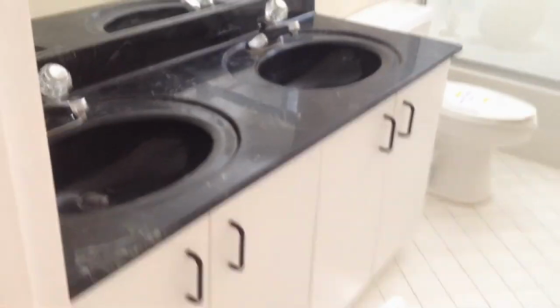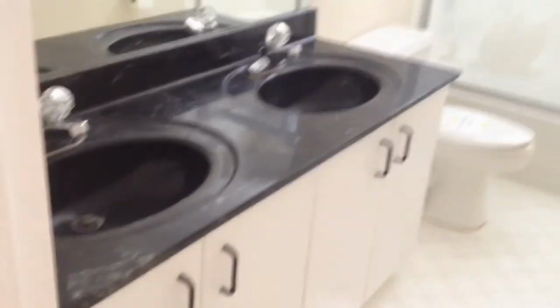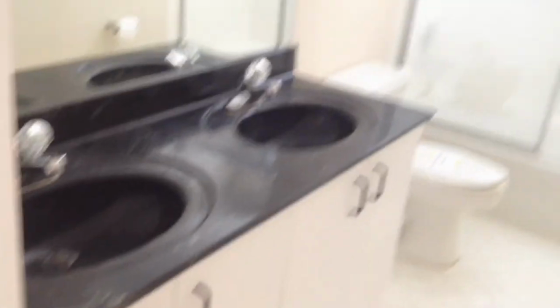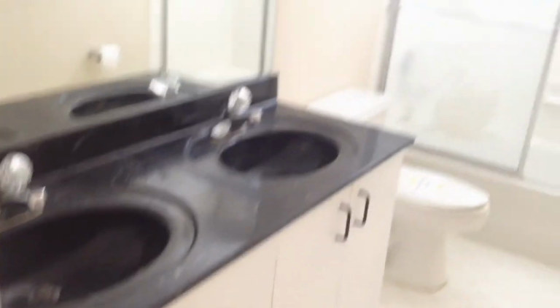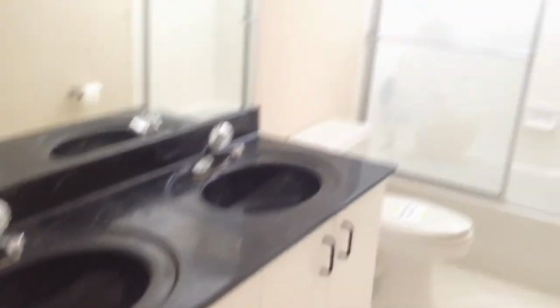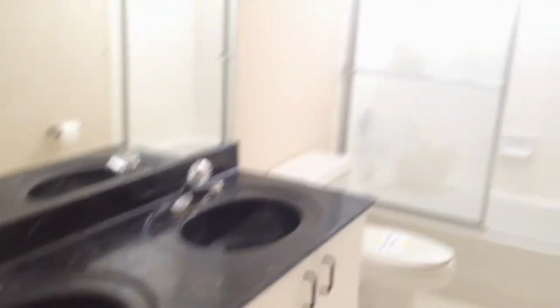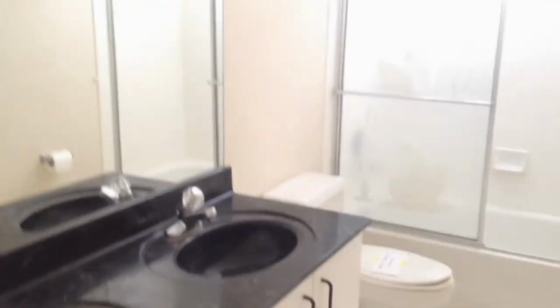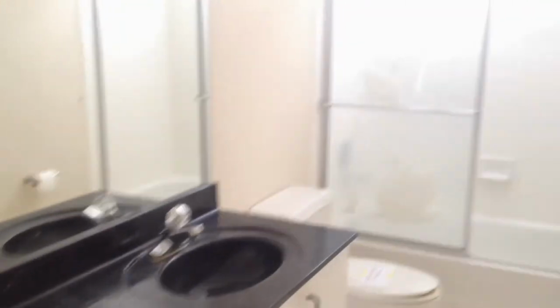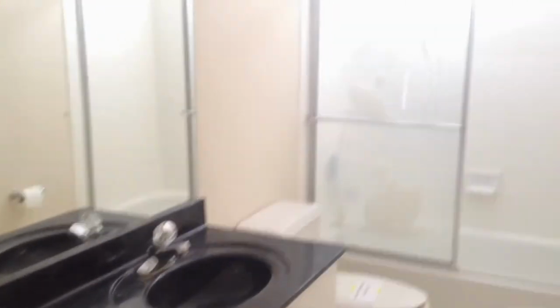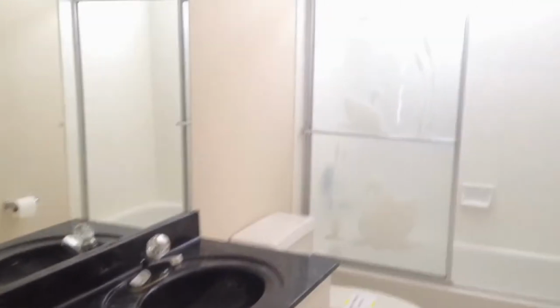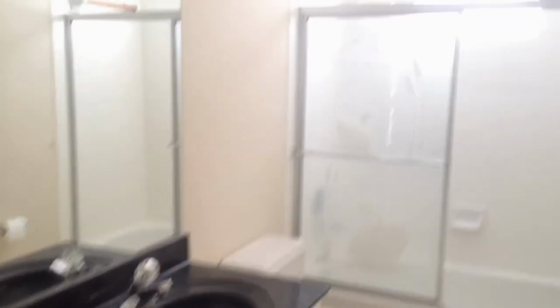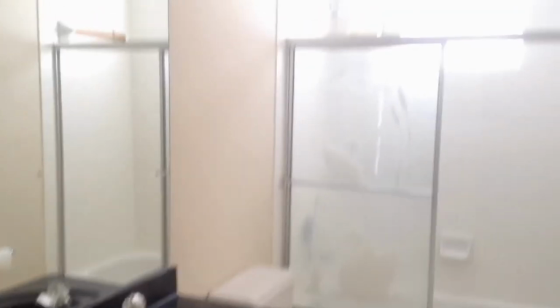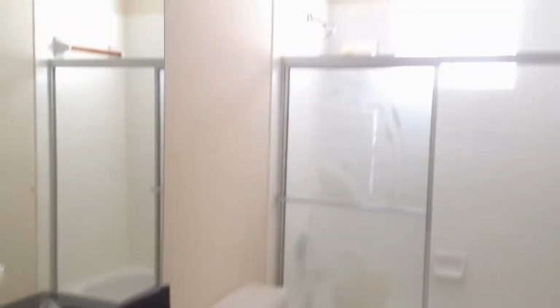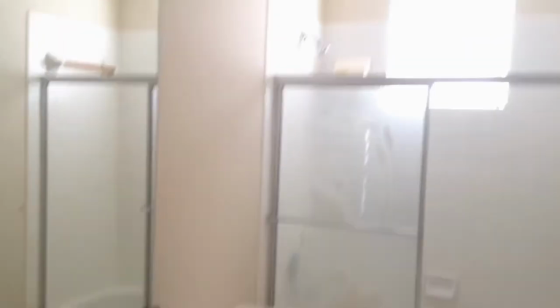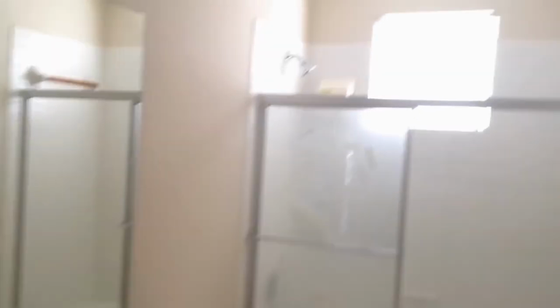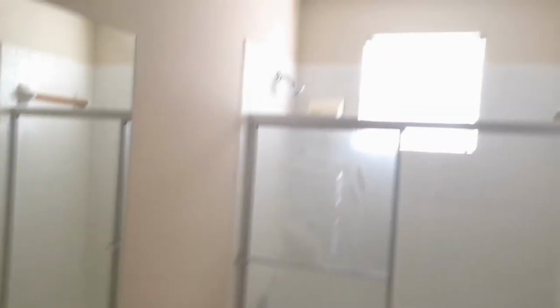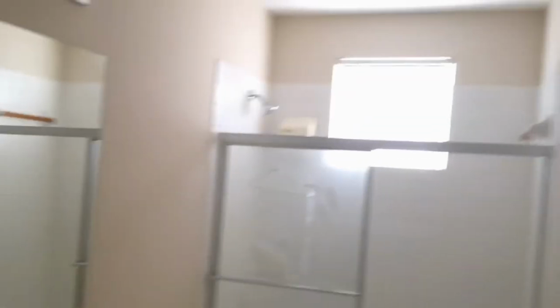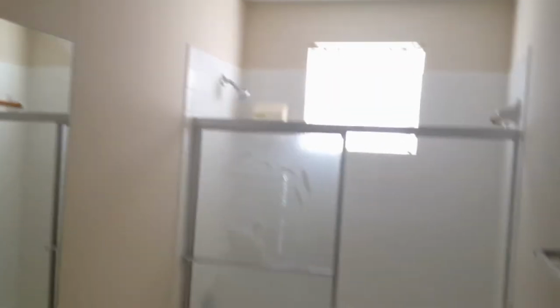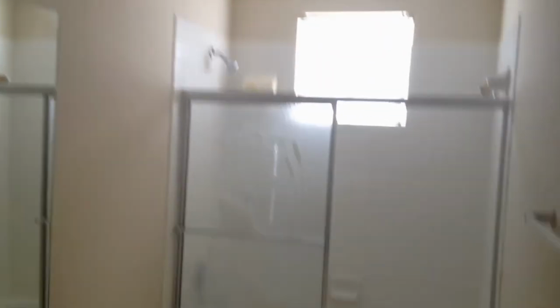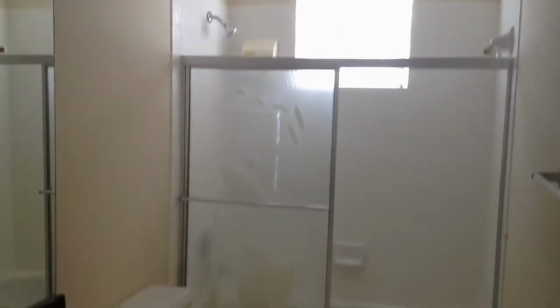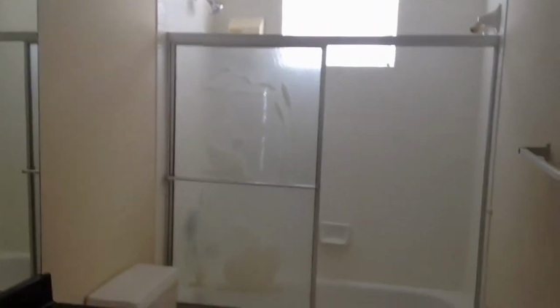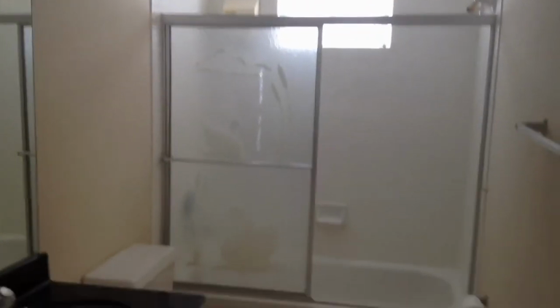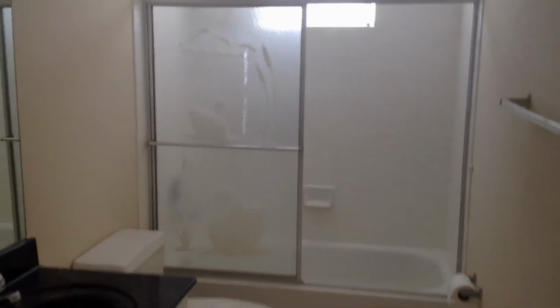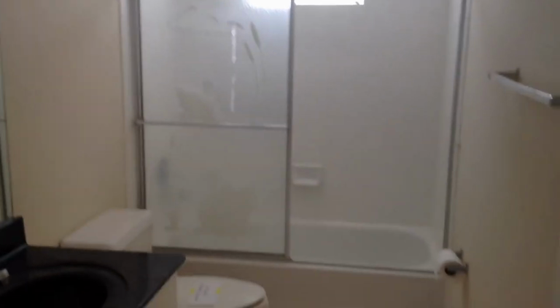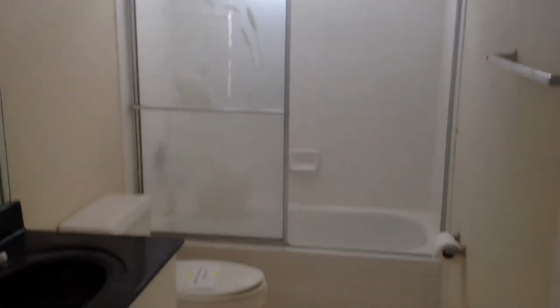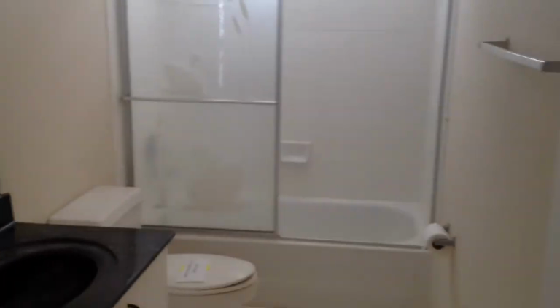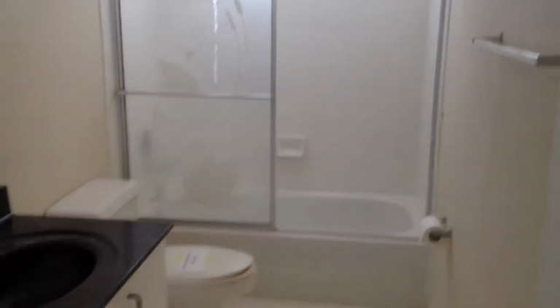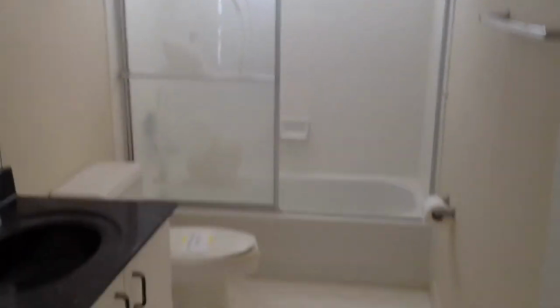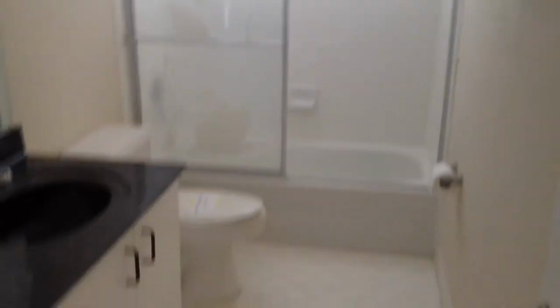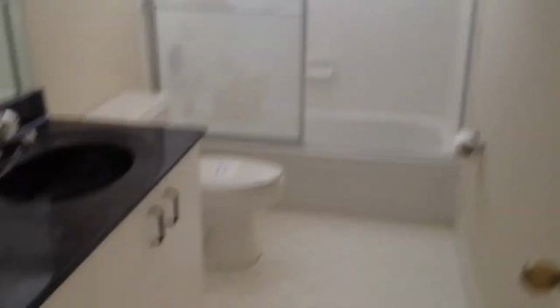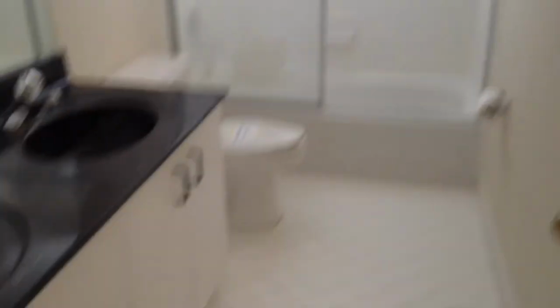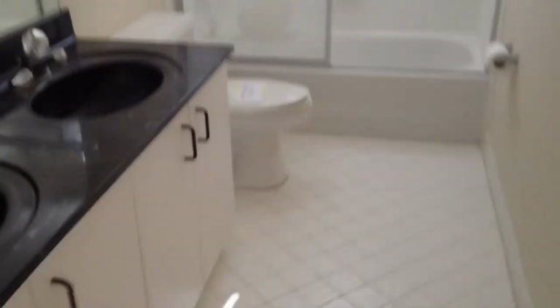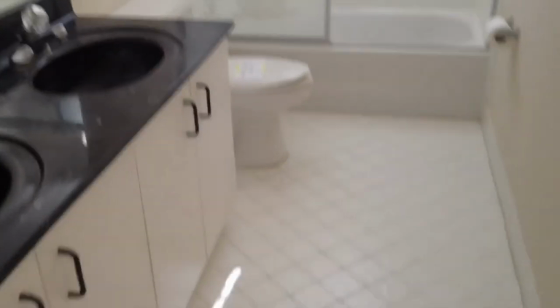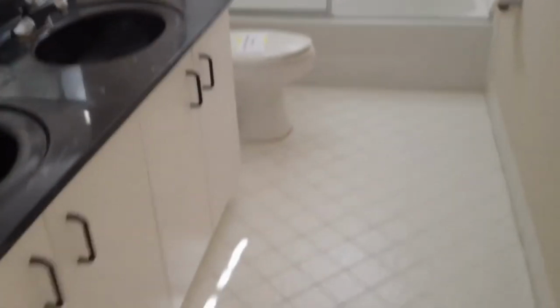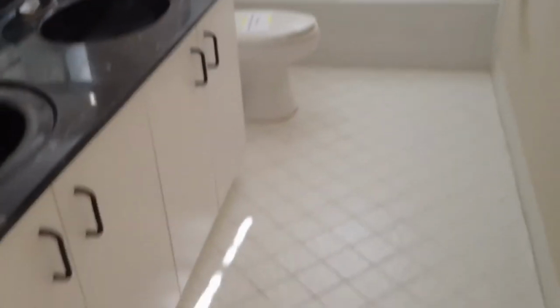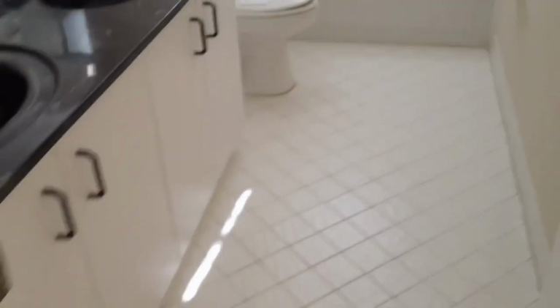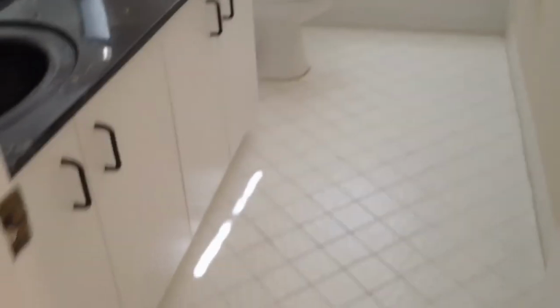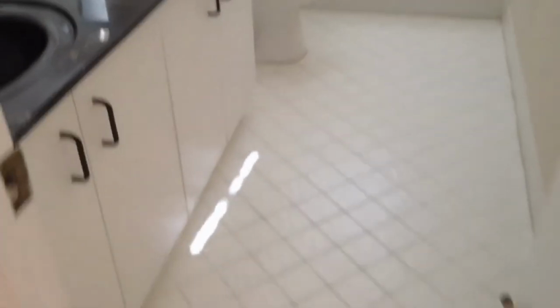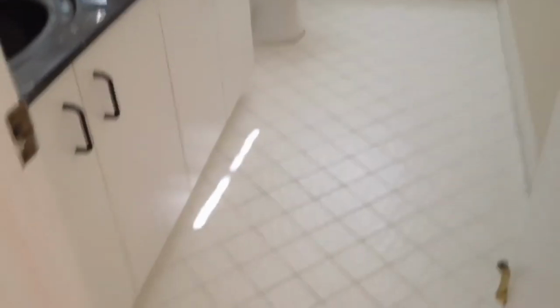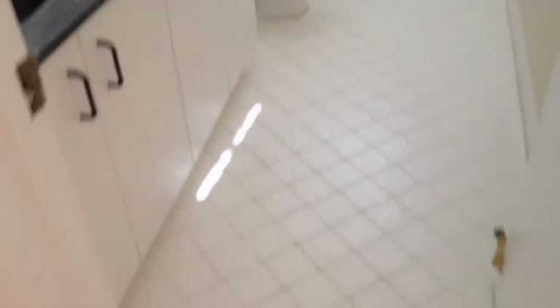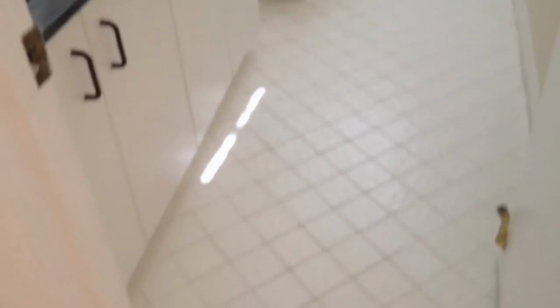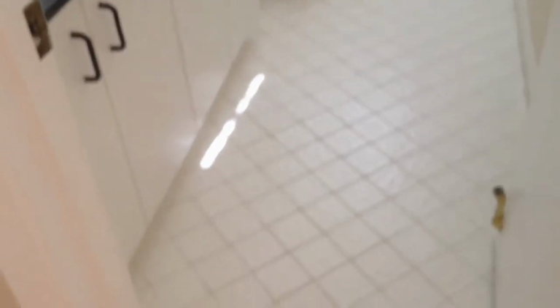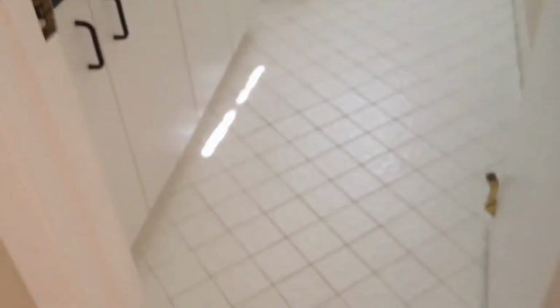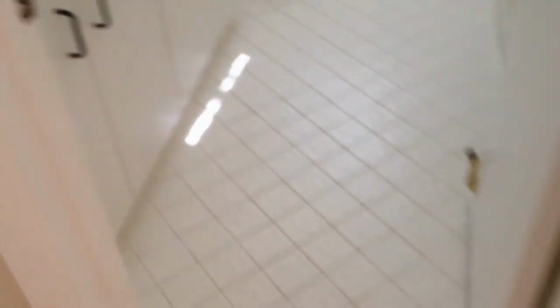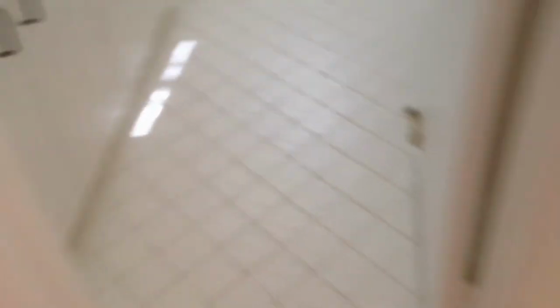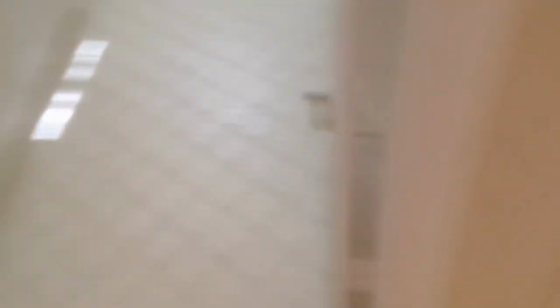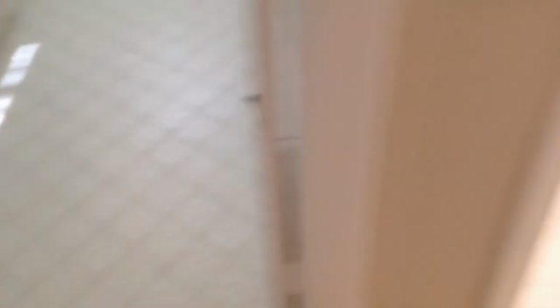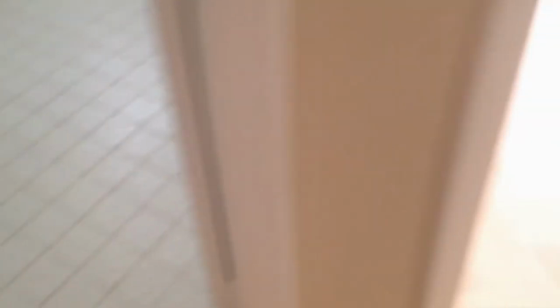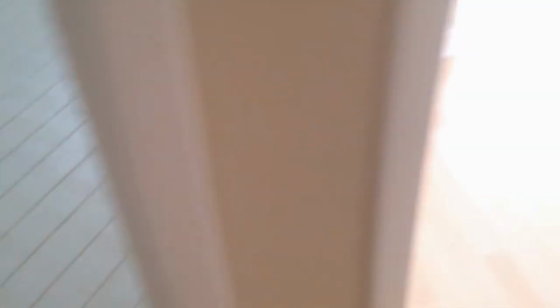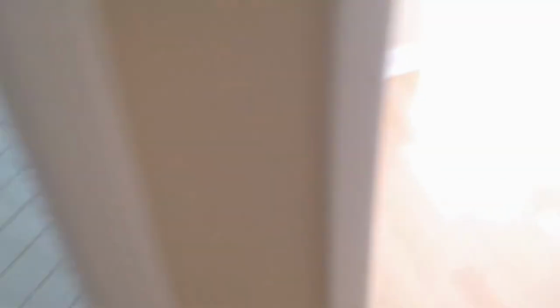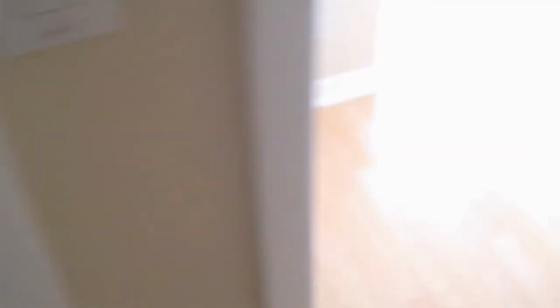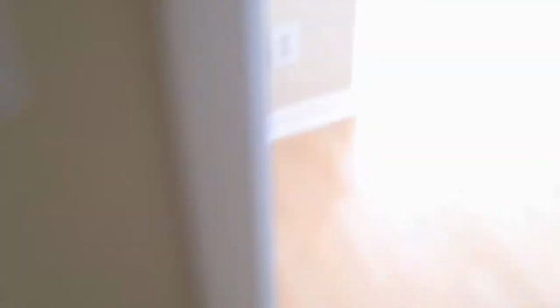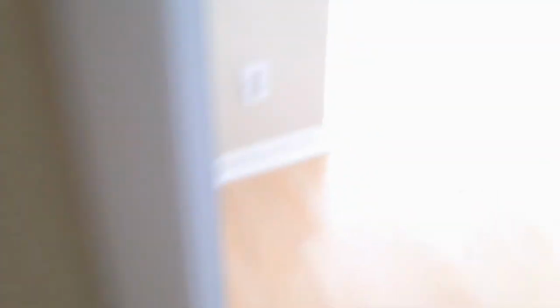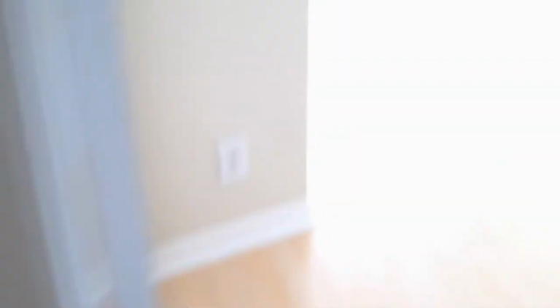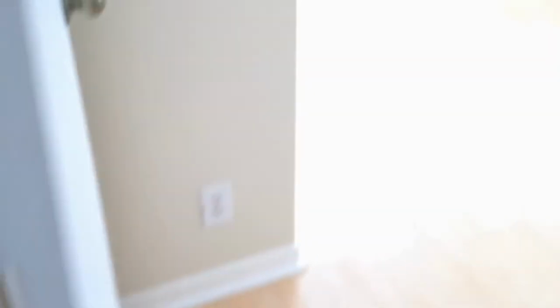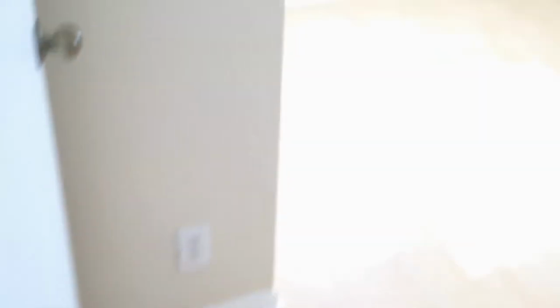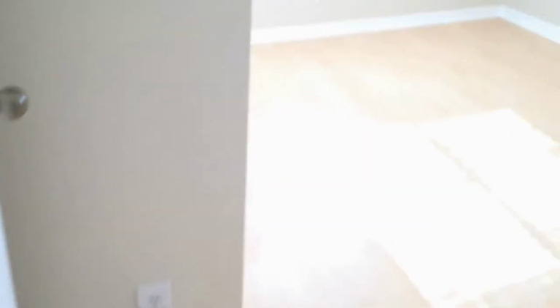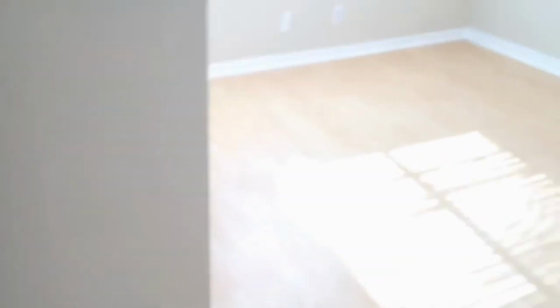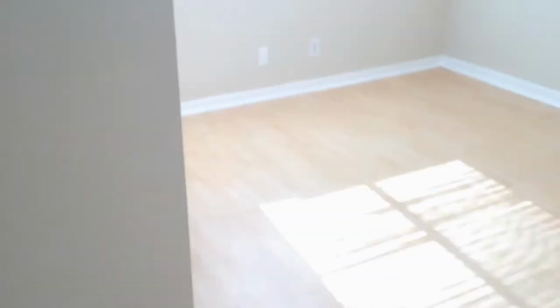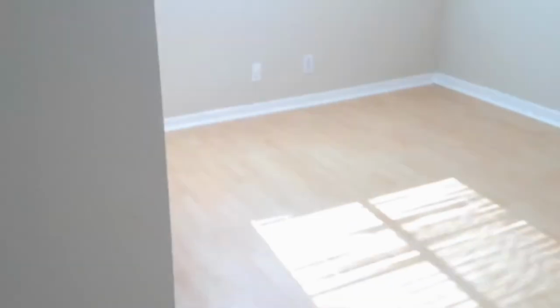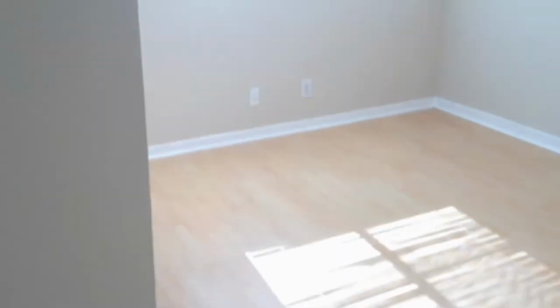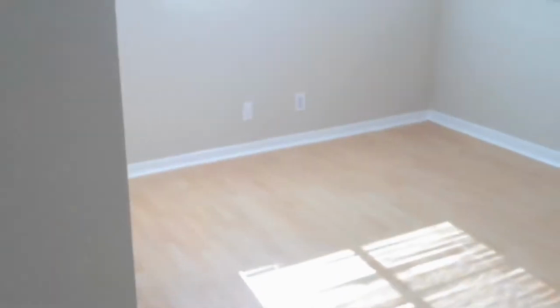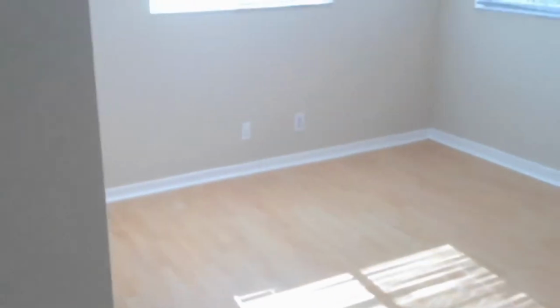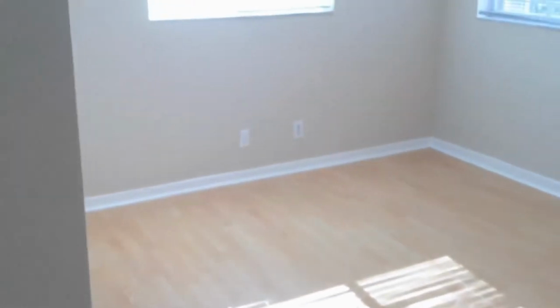Second bath has a tub shower. Then we have the fourth bedroom.